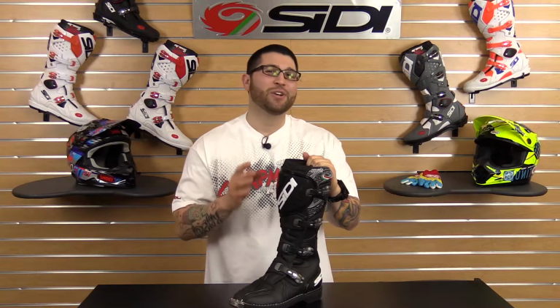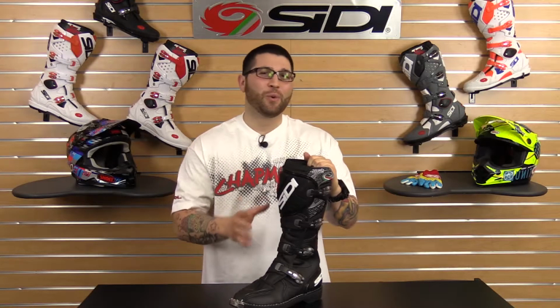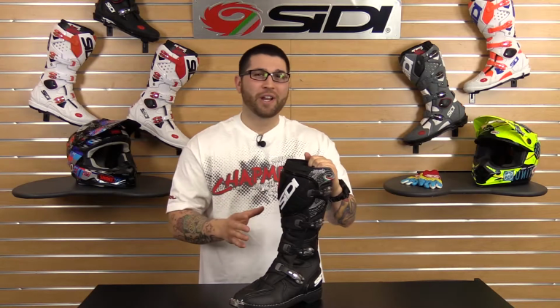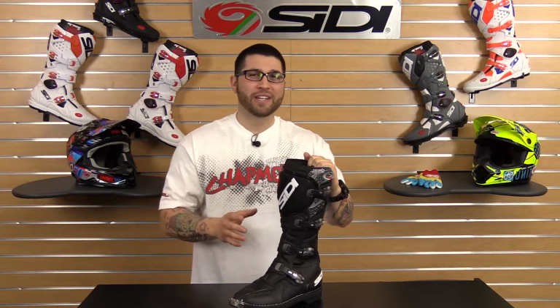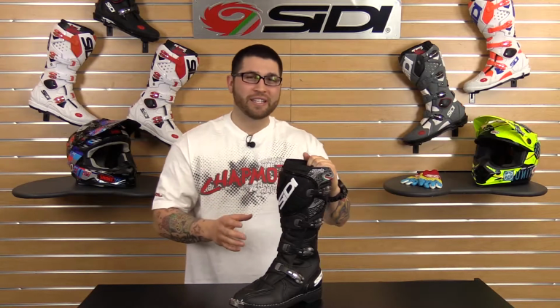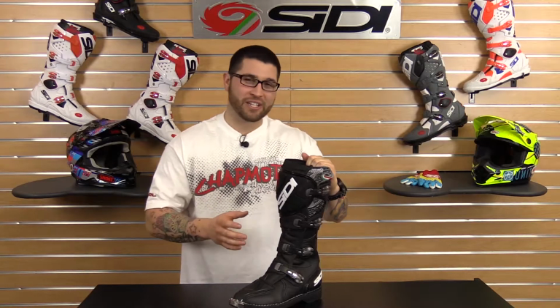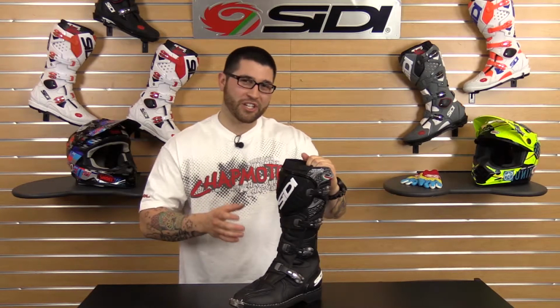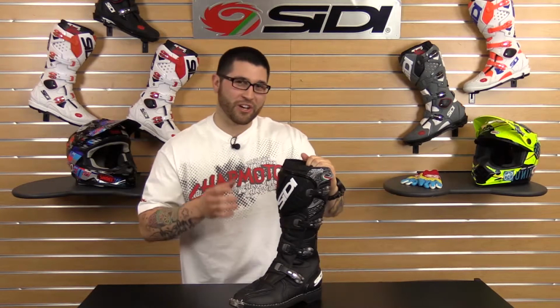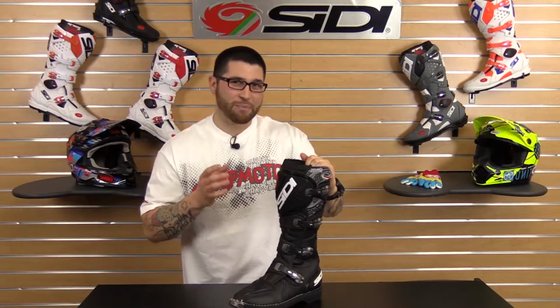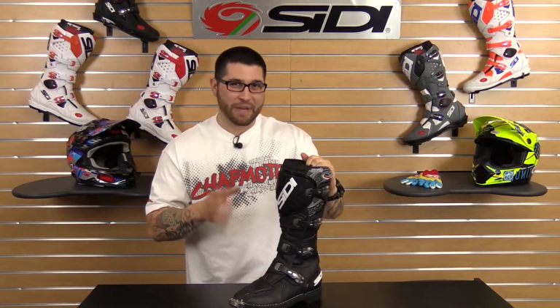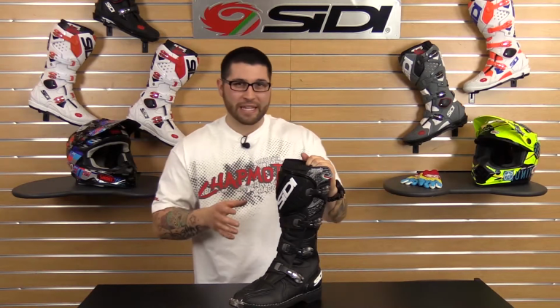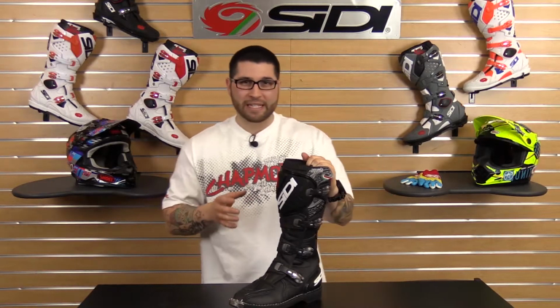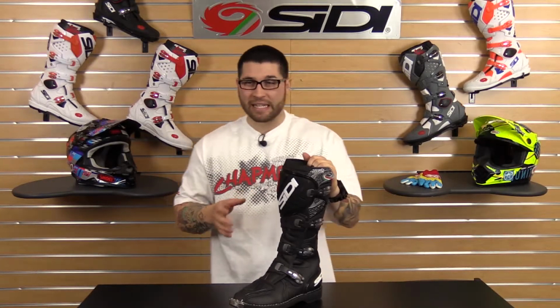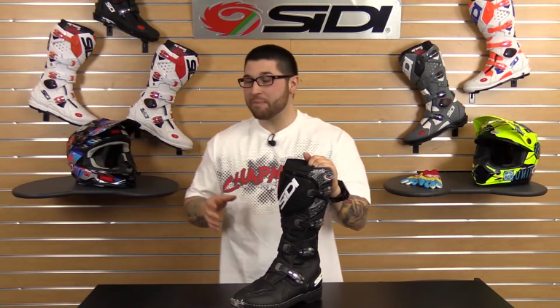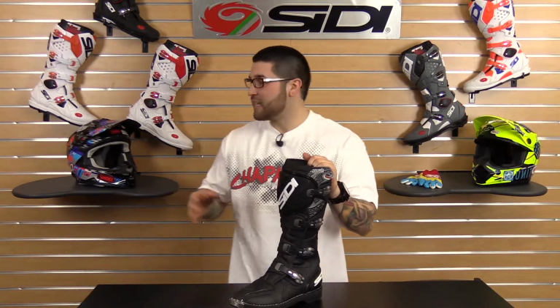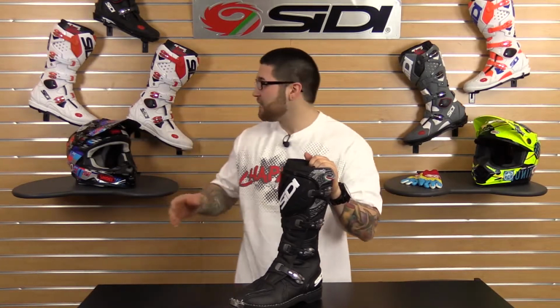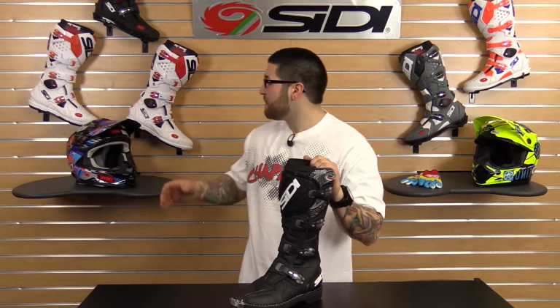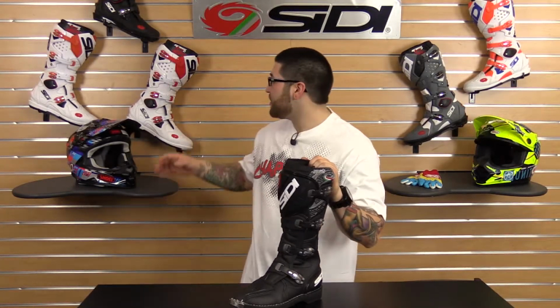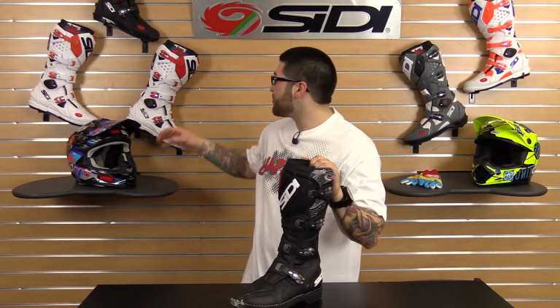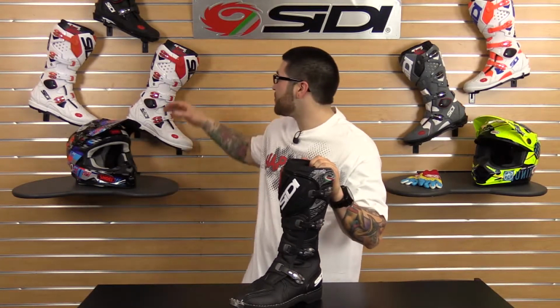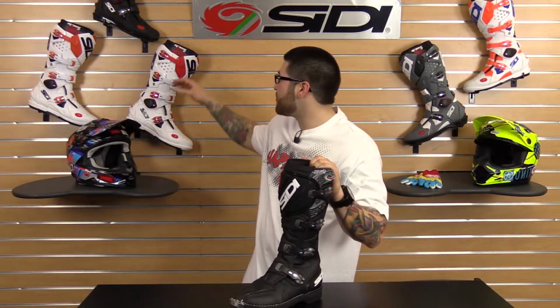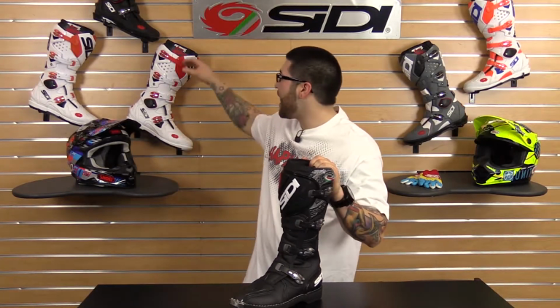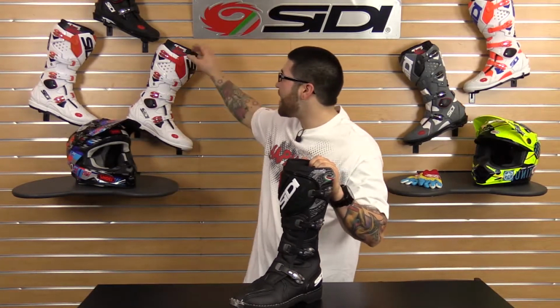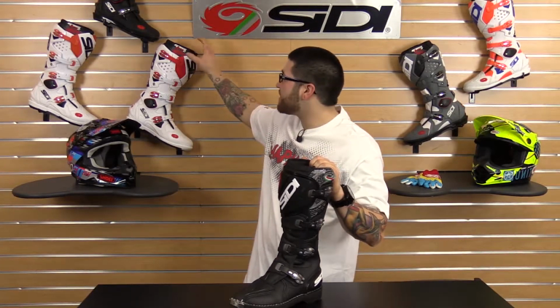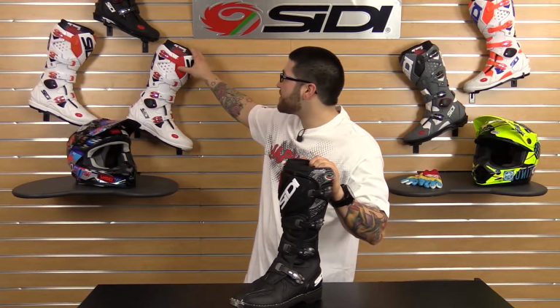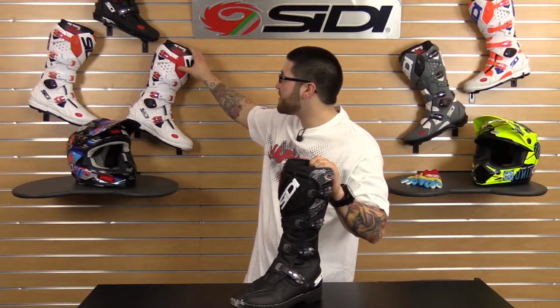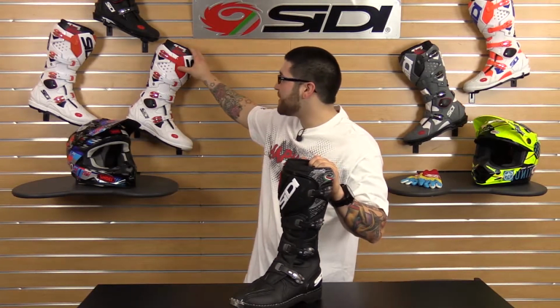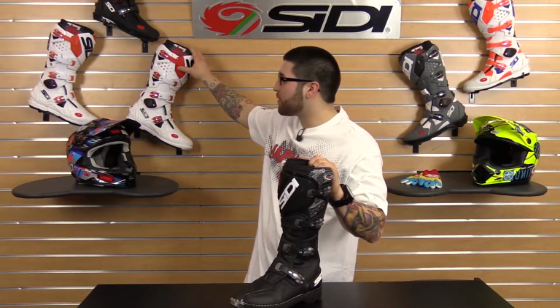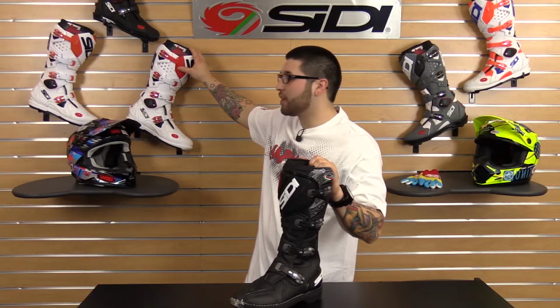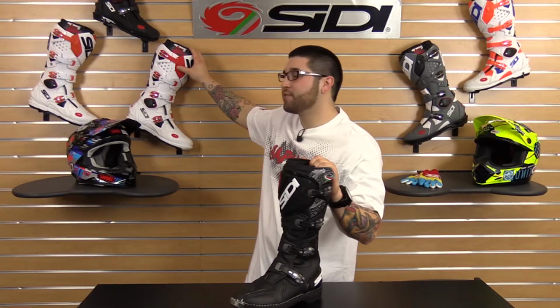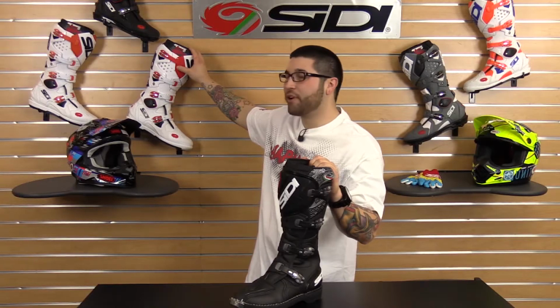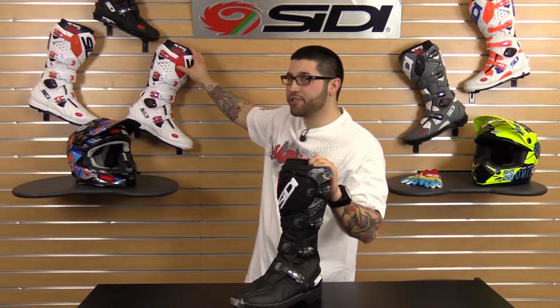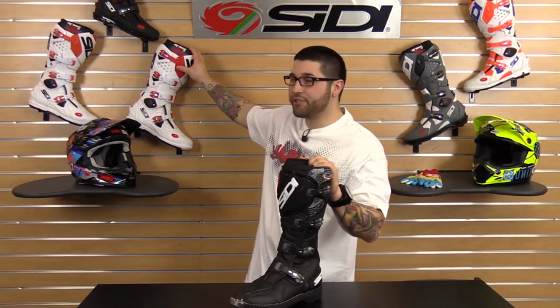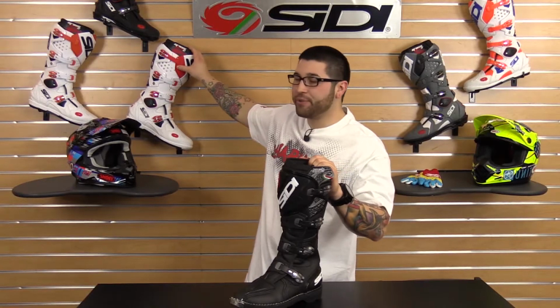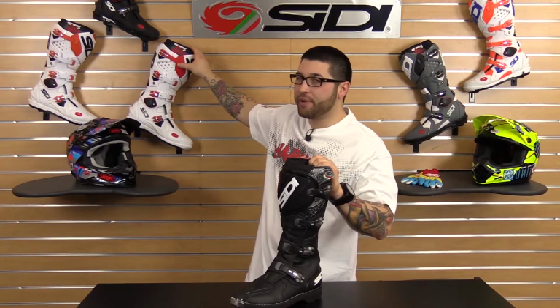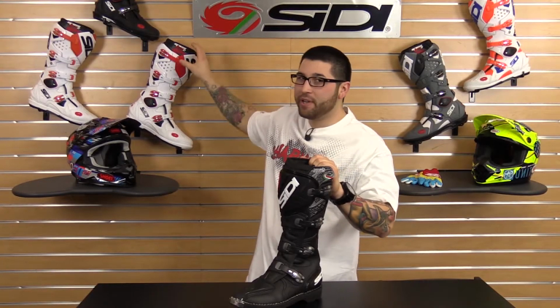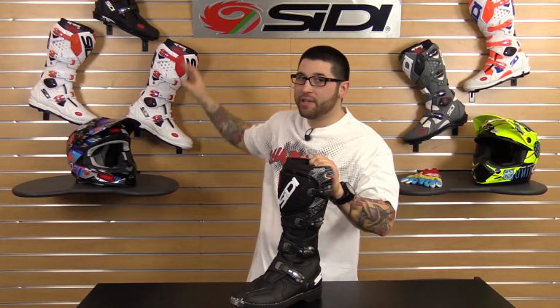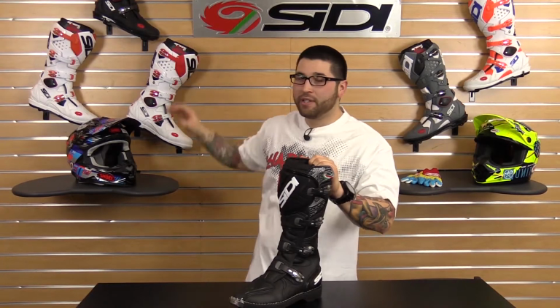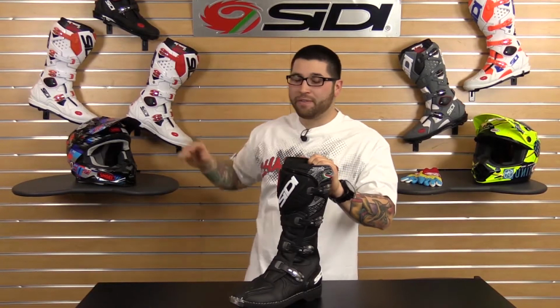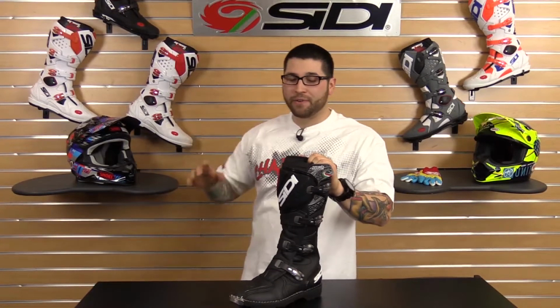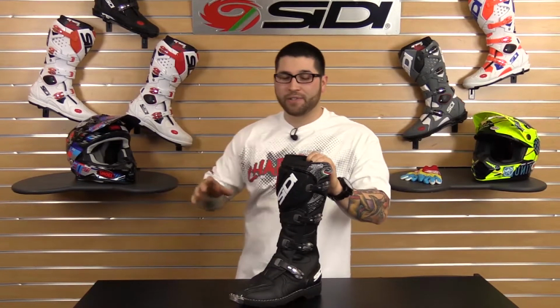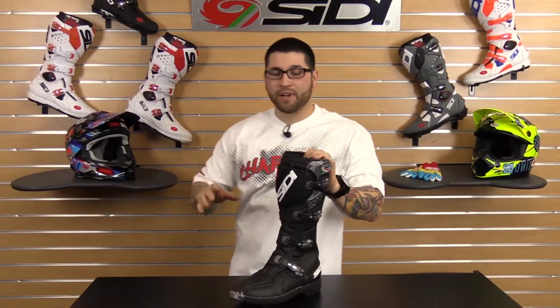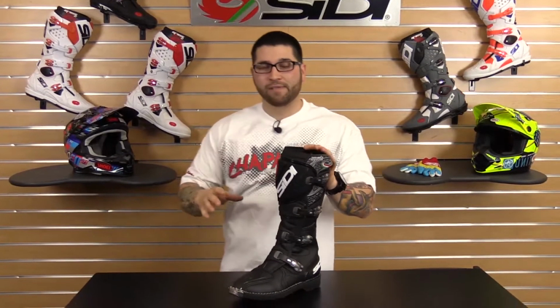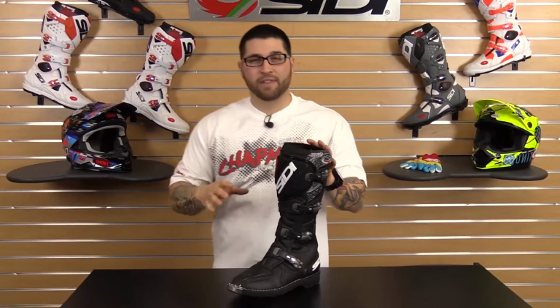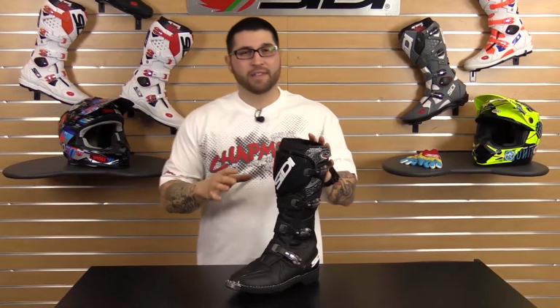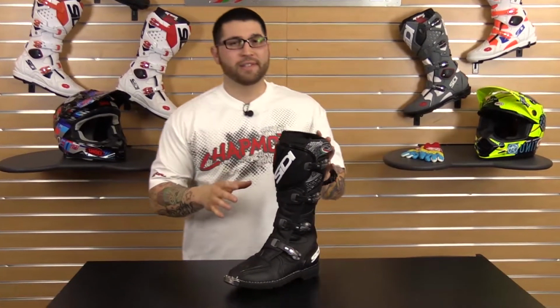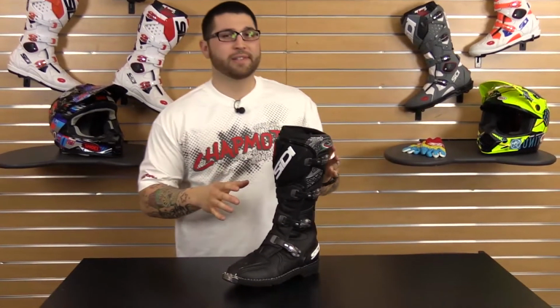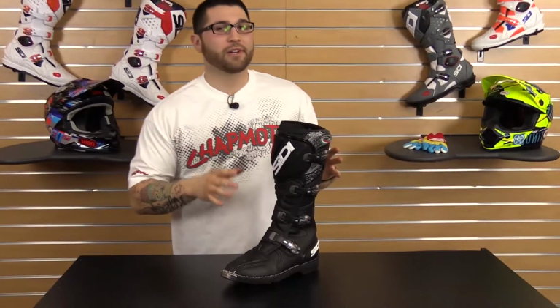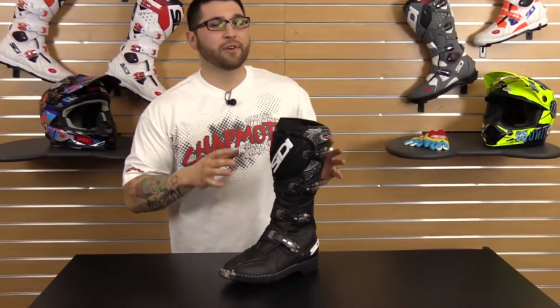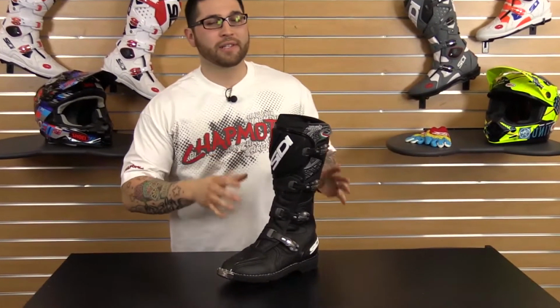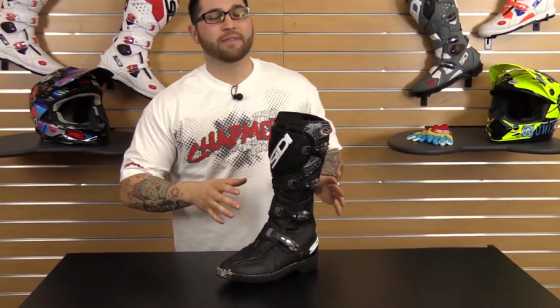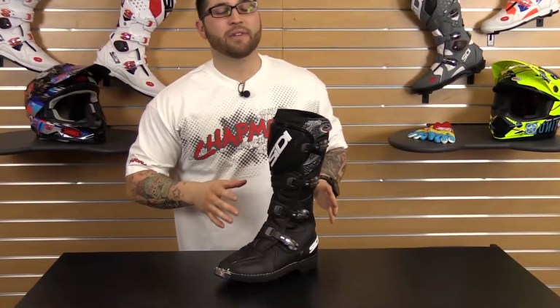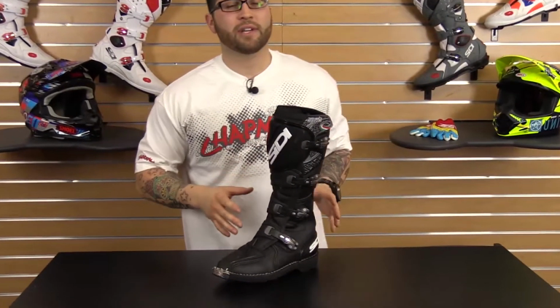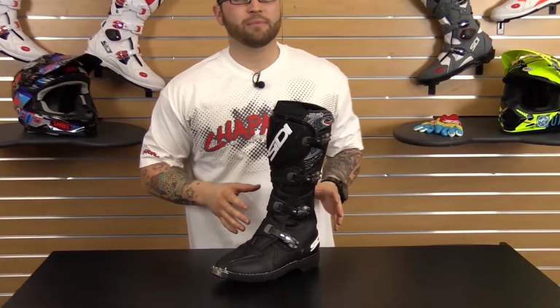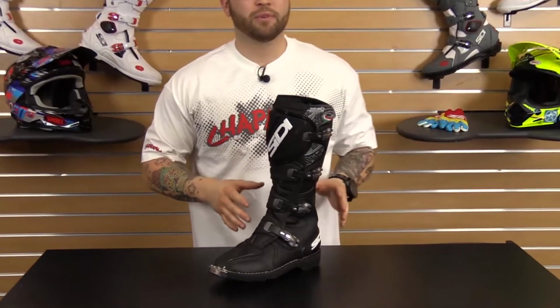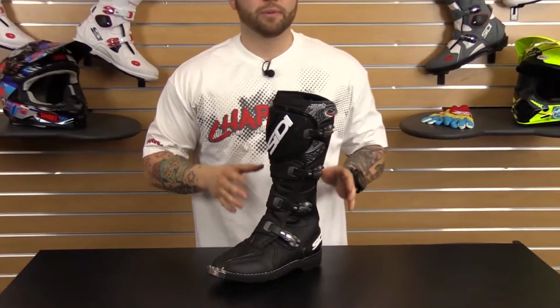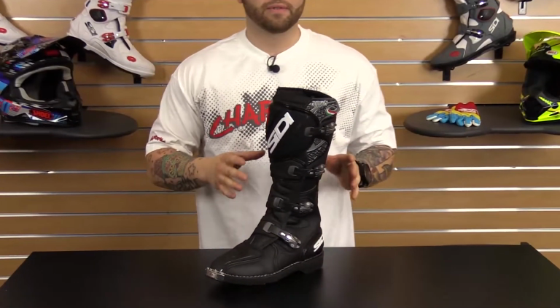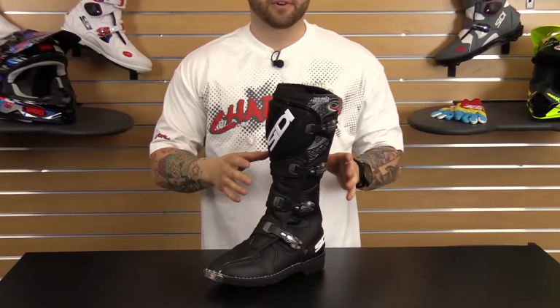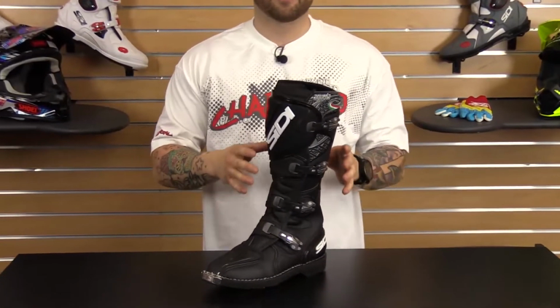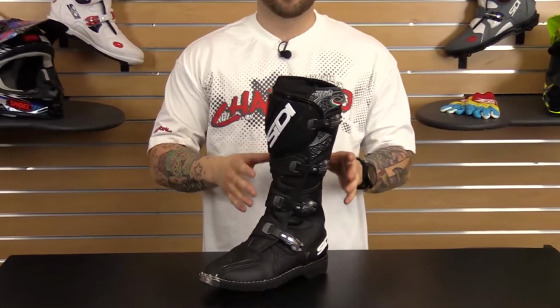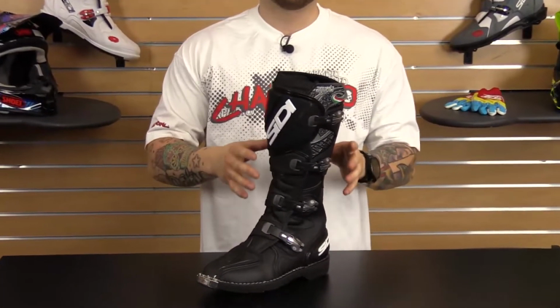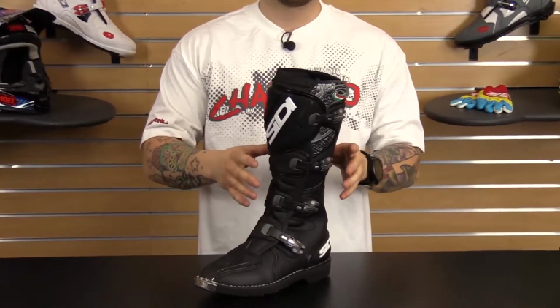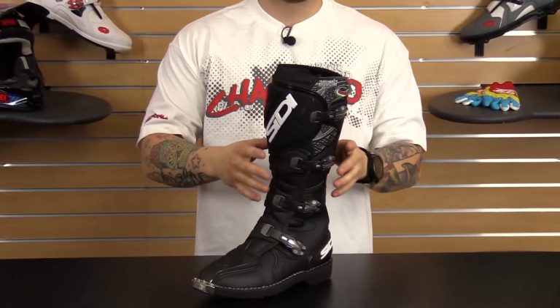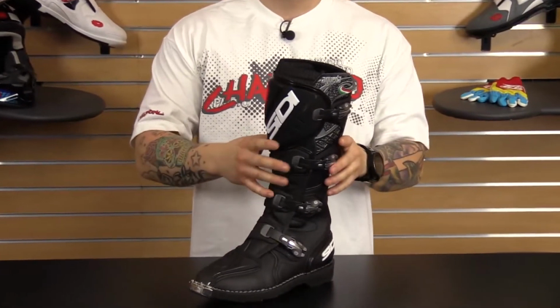The Agueta is going to share many of the same key features as the Sidi Crossfire II. First off, this is an aggressive-looking boot with first-rate performance.